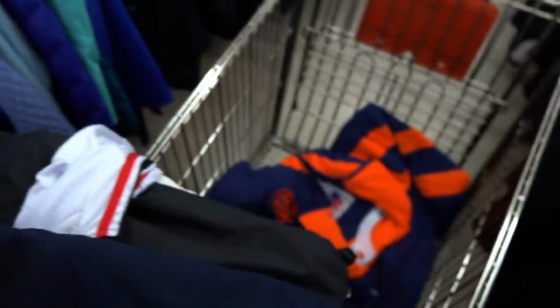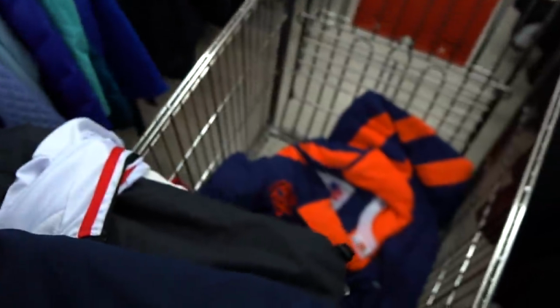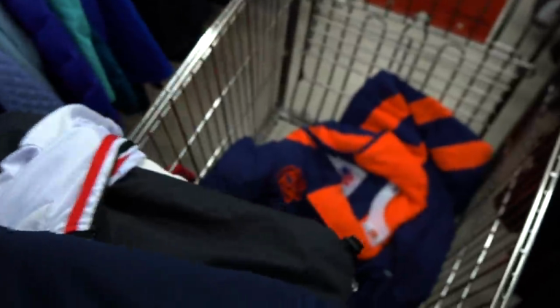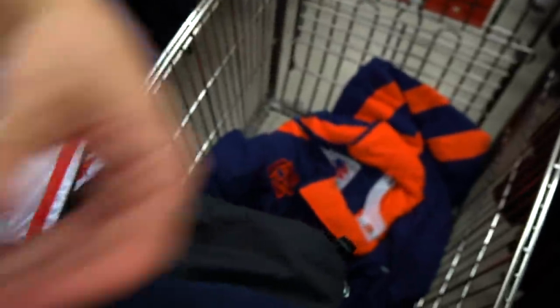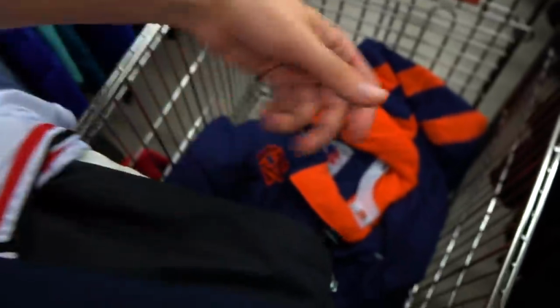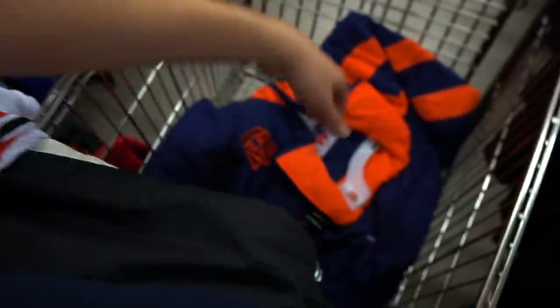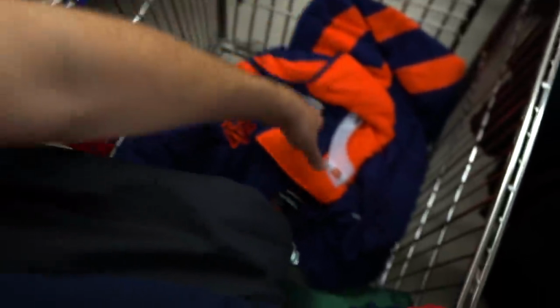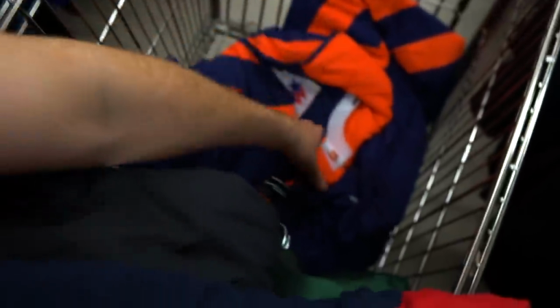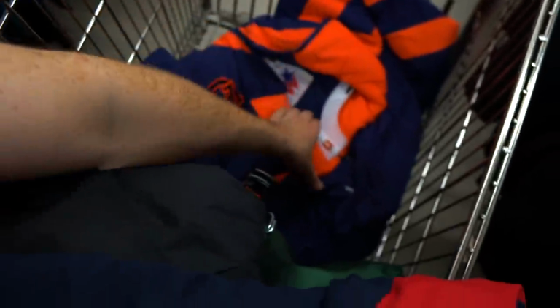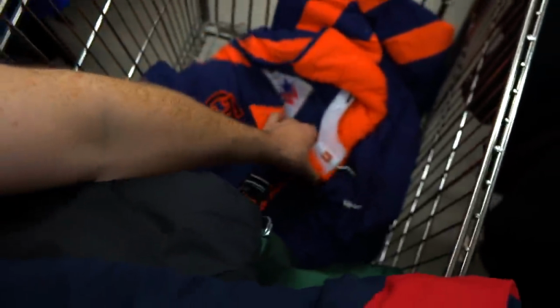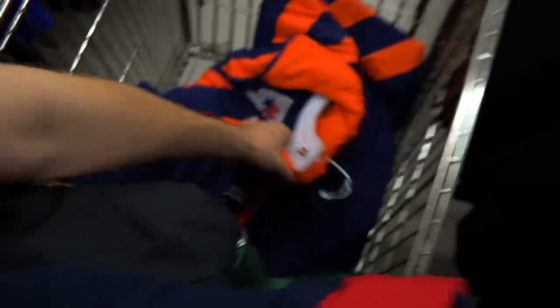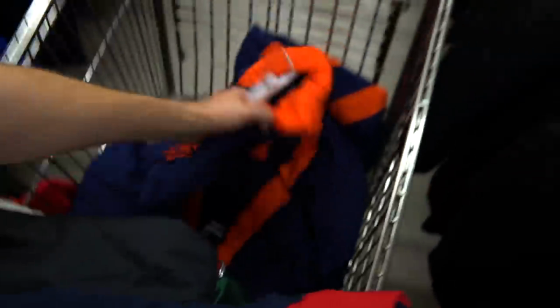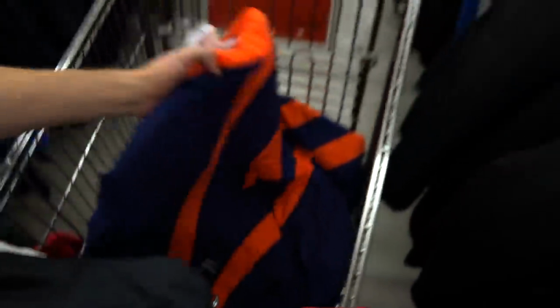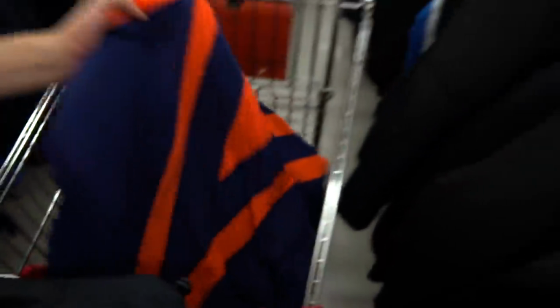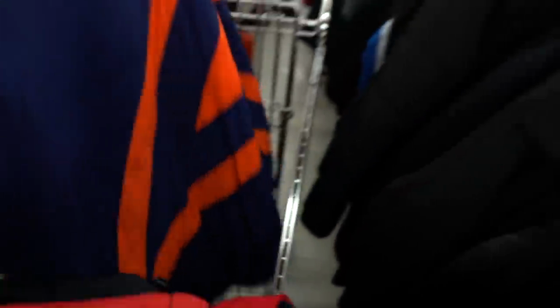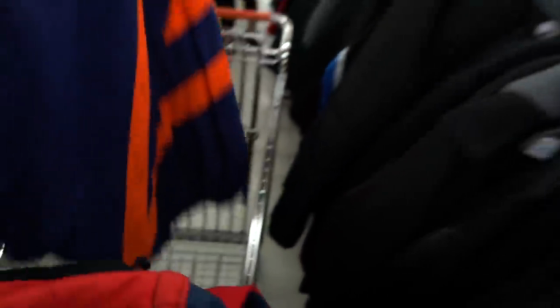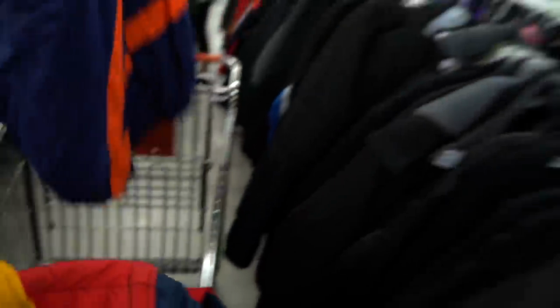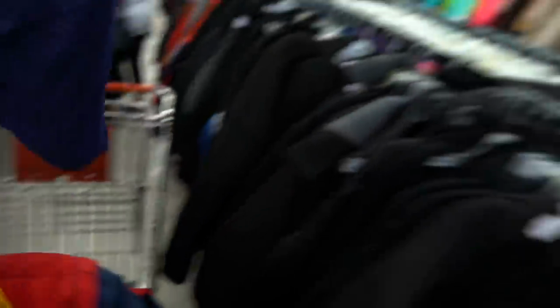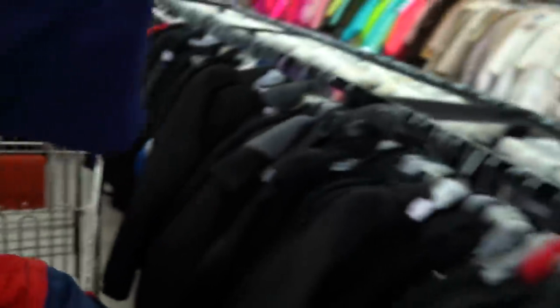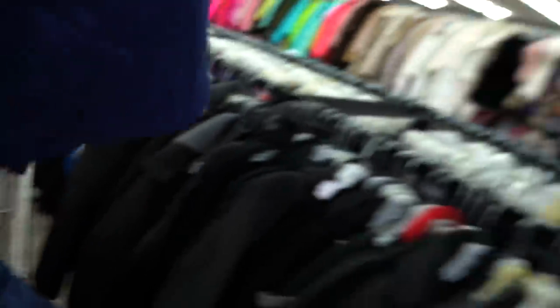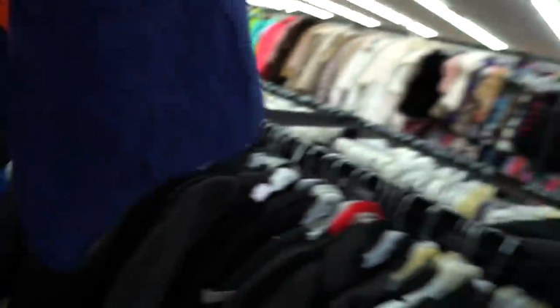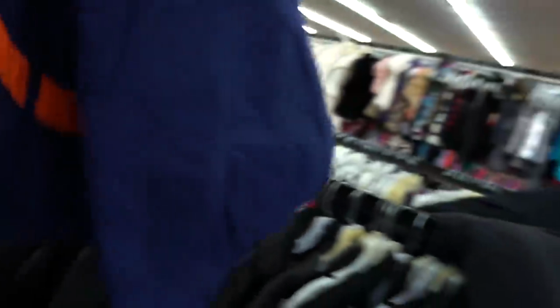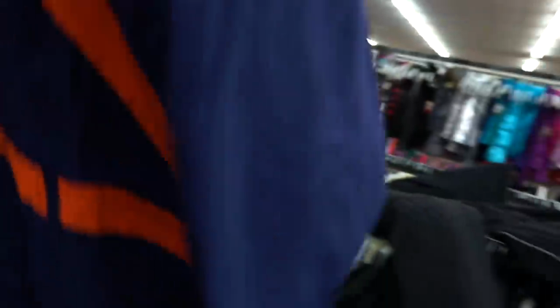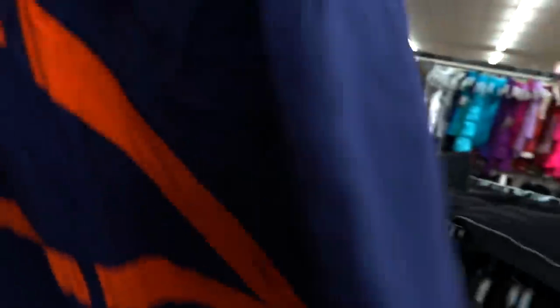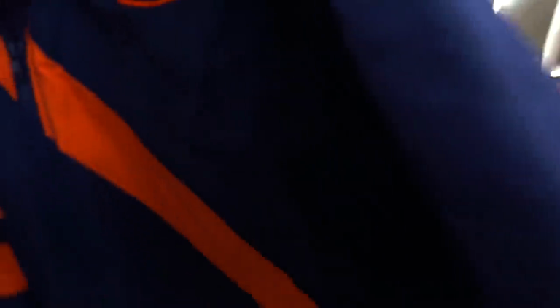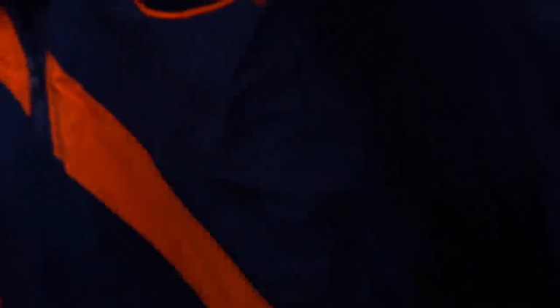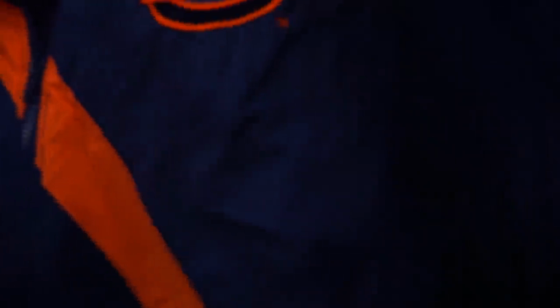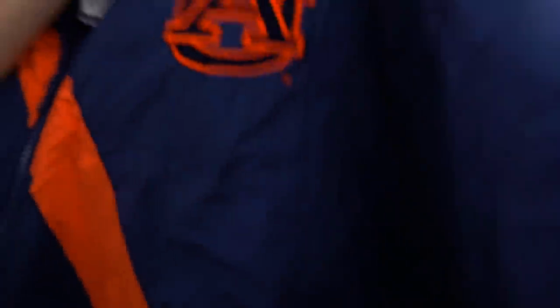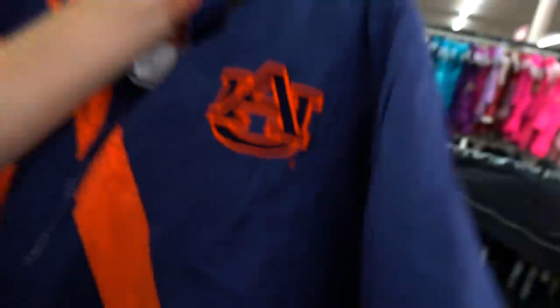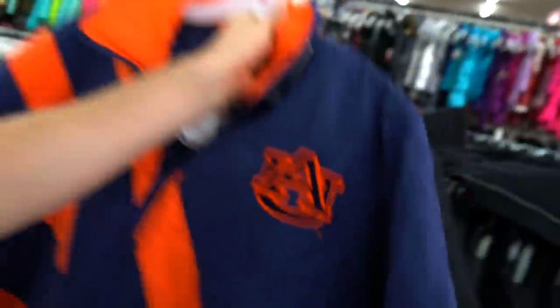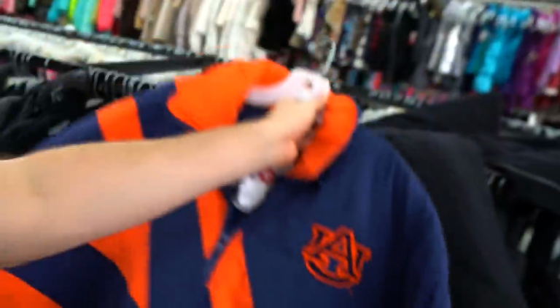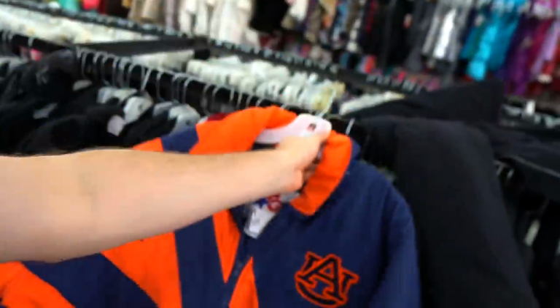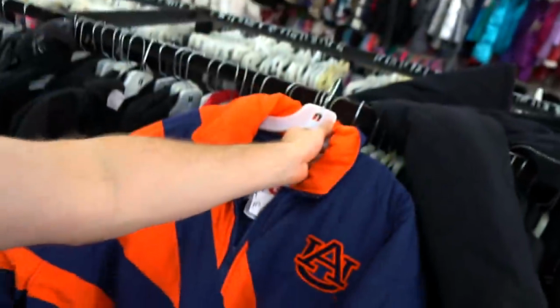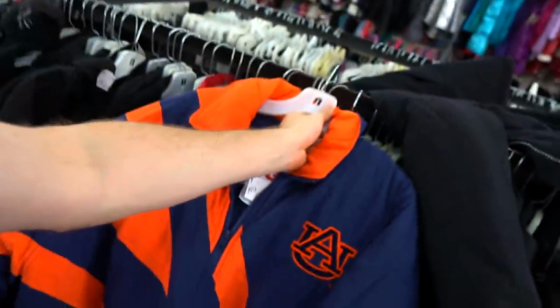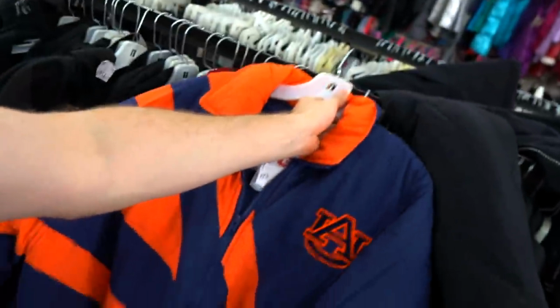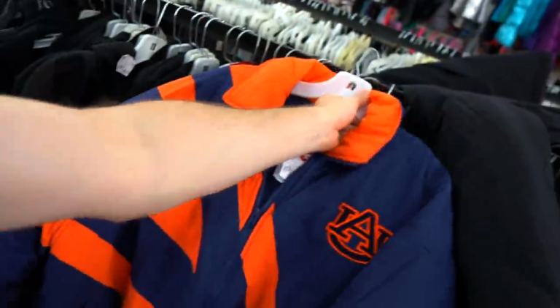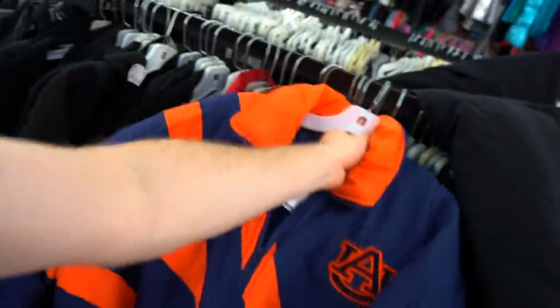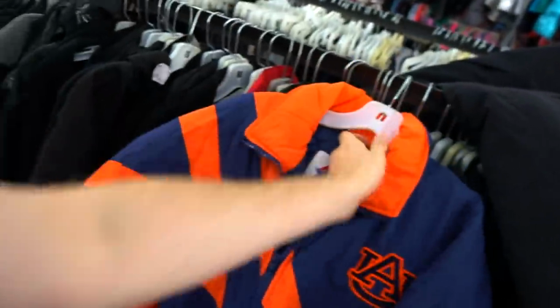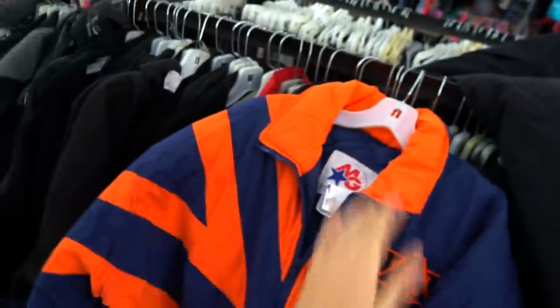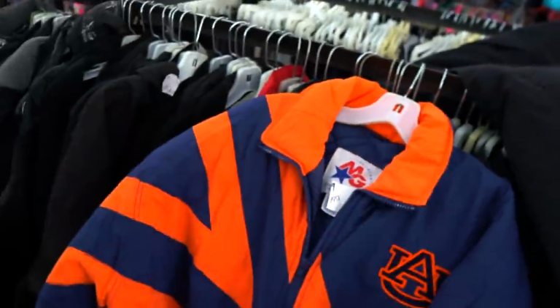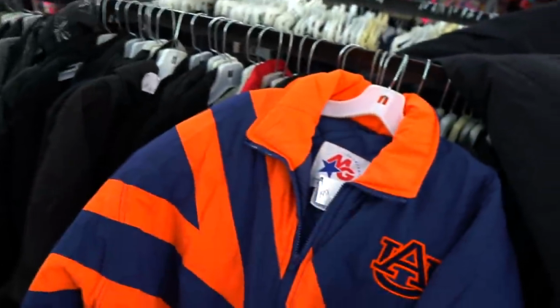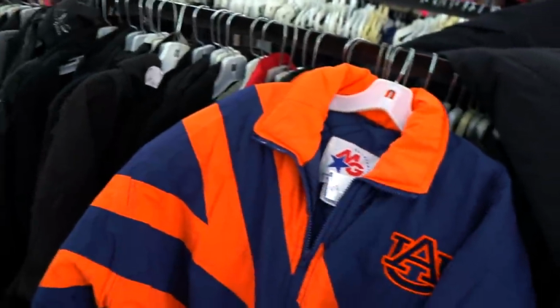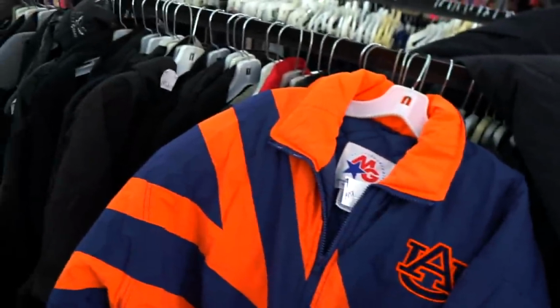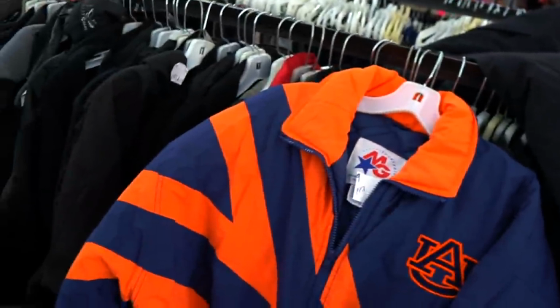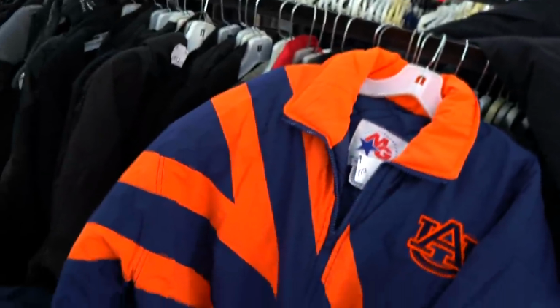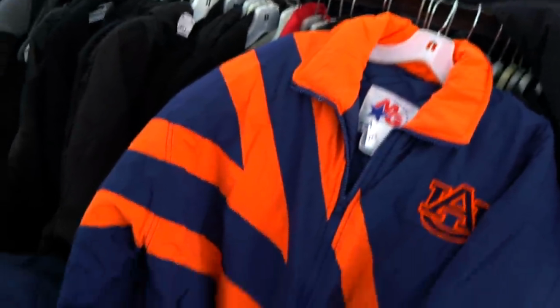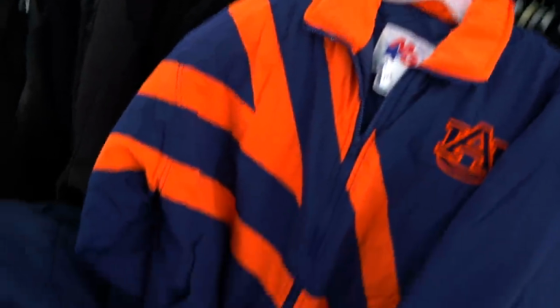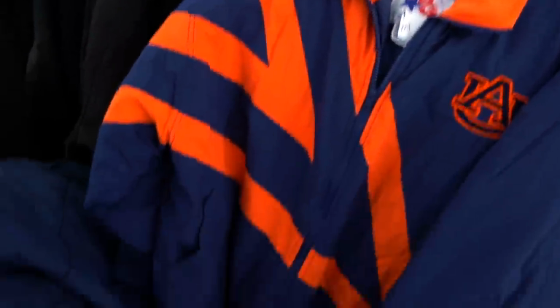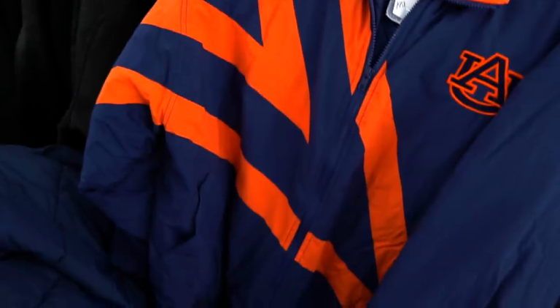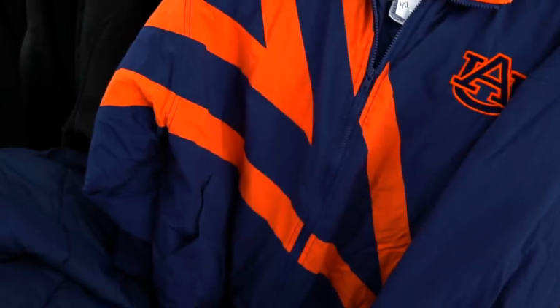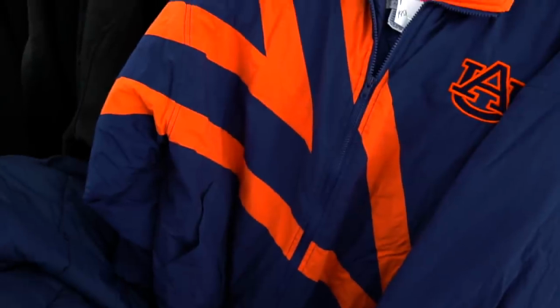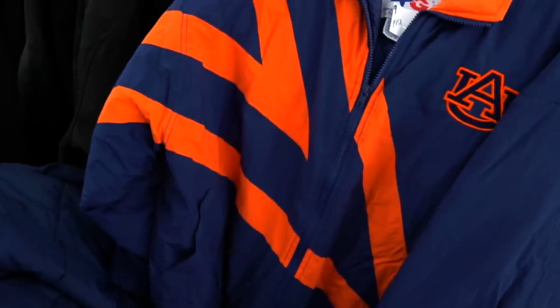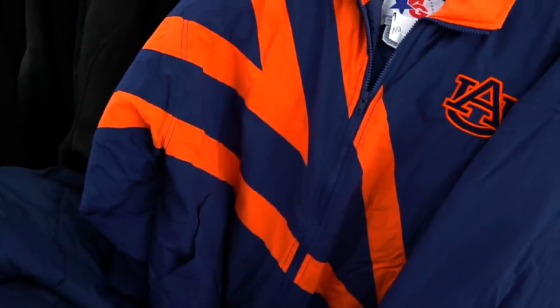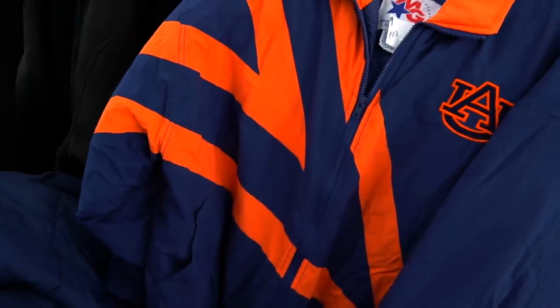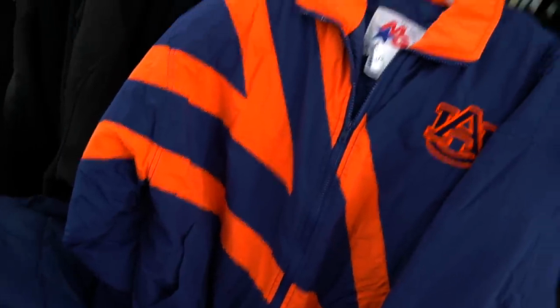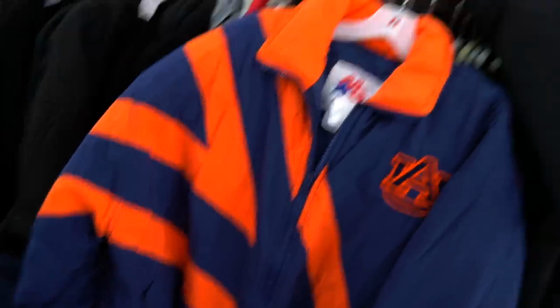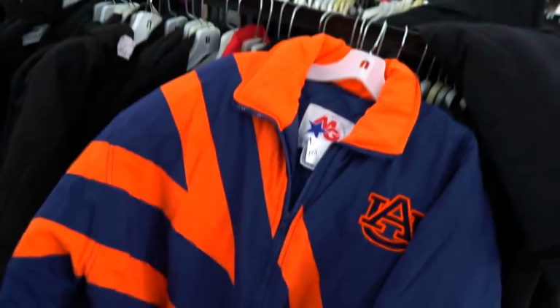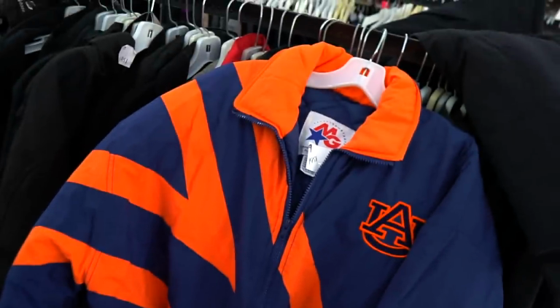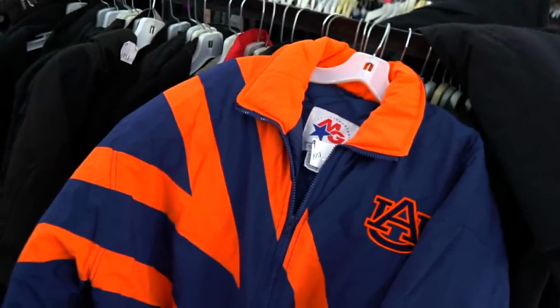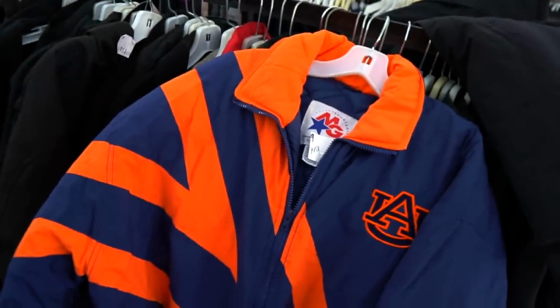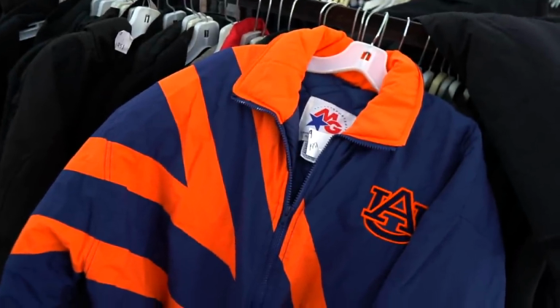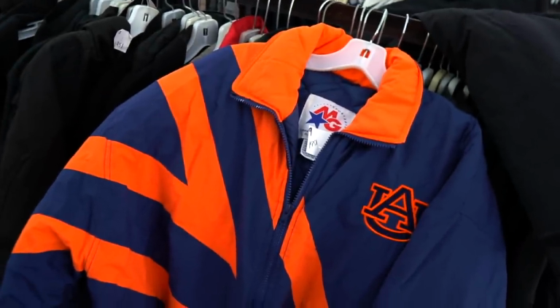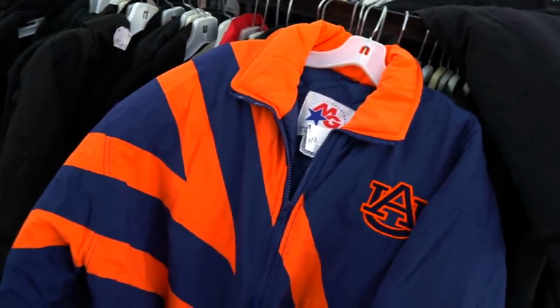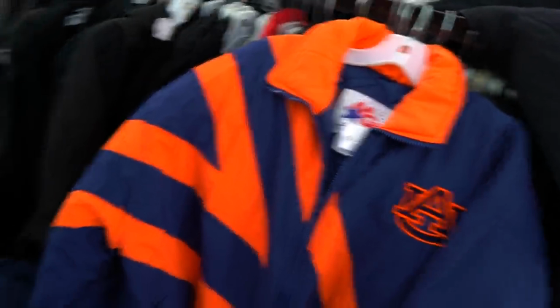Last but not least — this is the first thing I saw when I came in — that vintage Auburn down jacket.